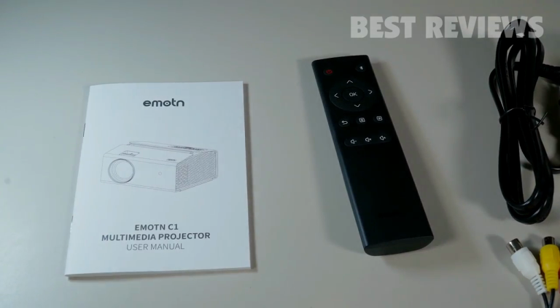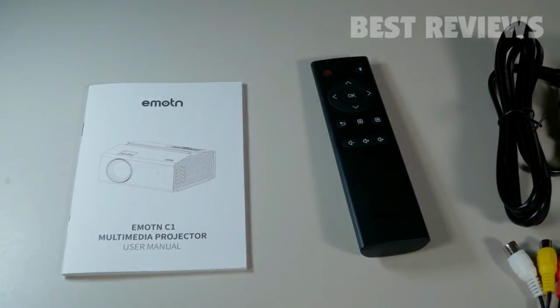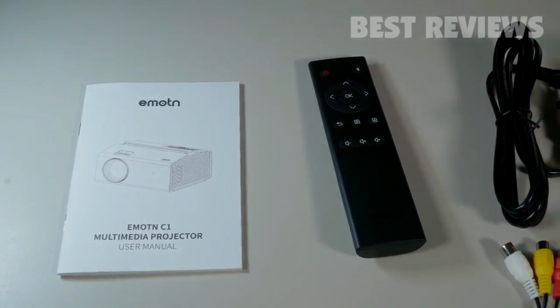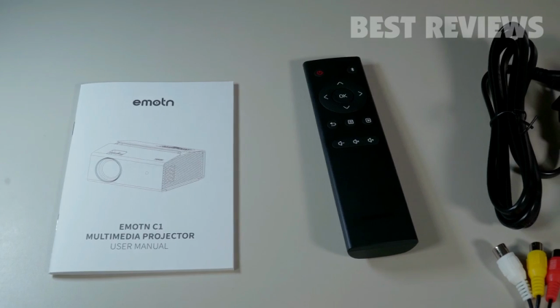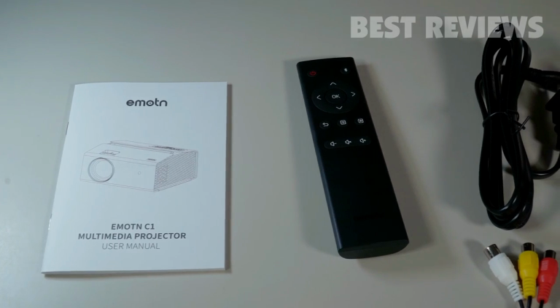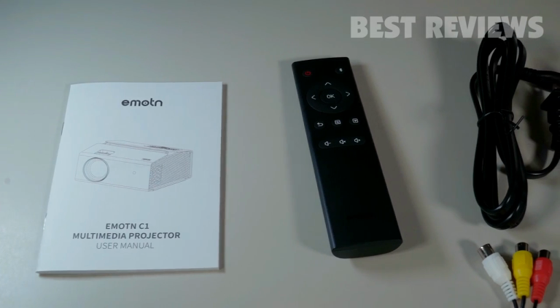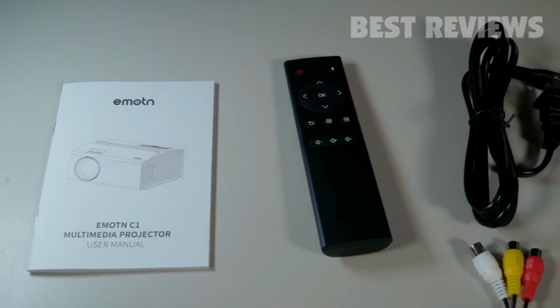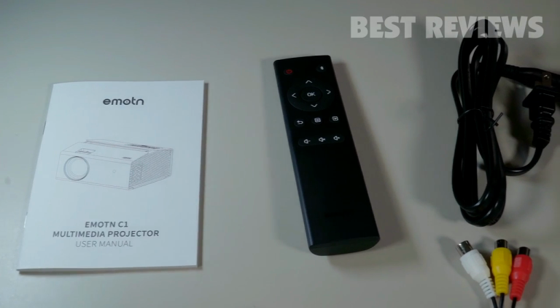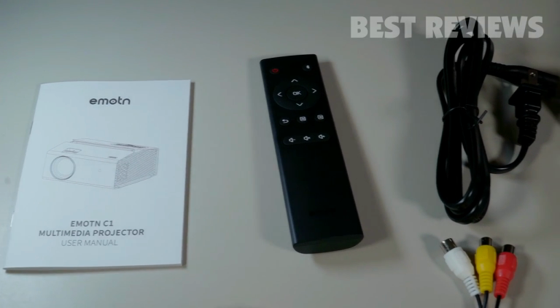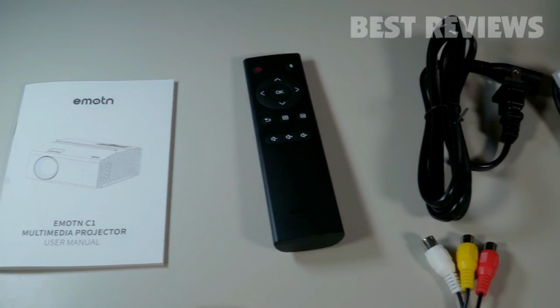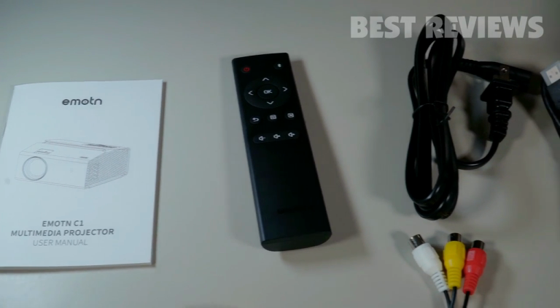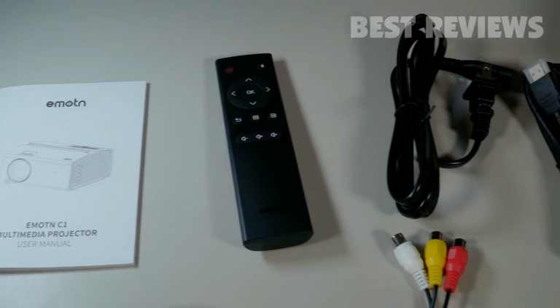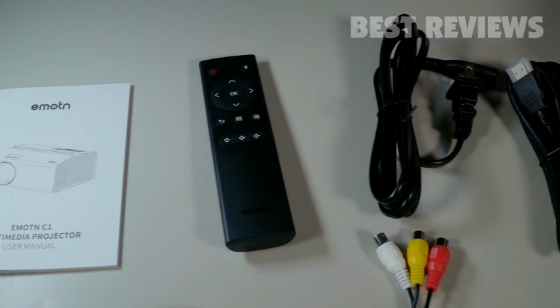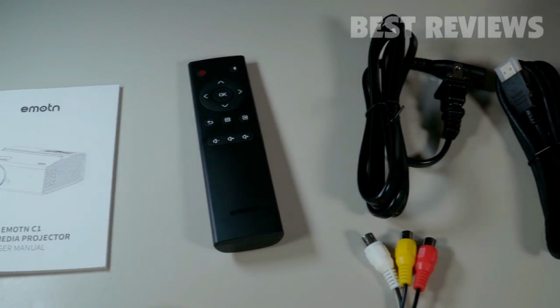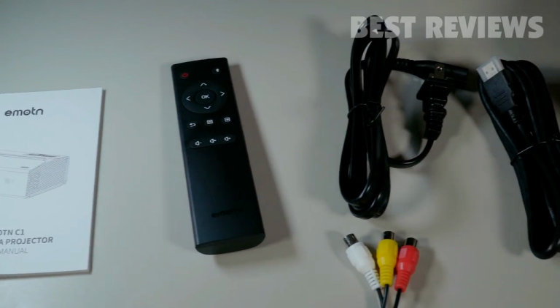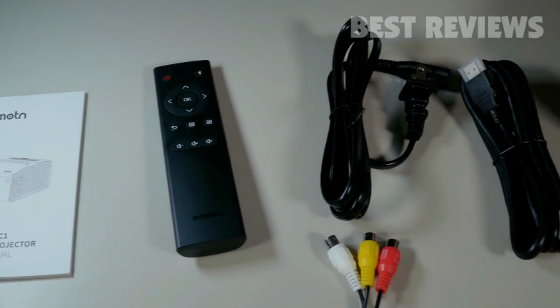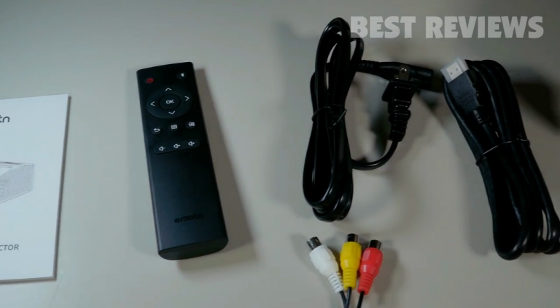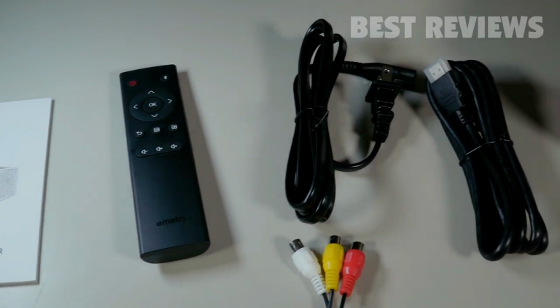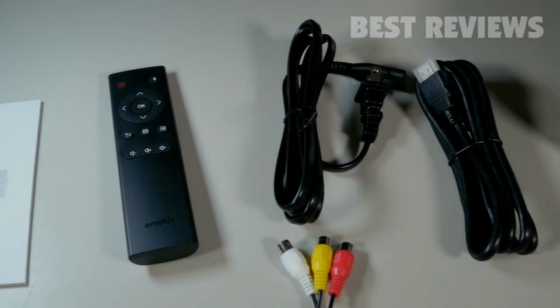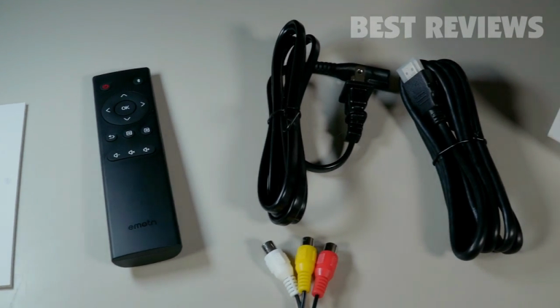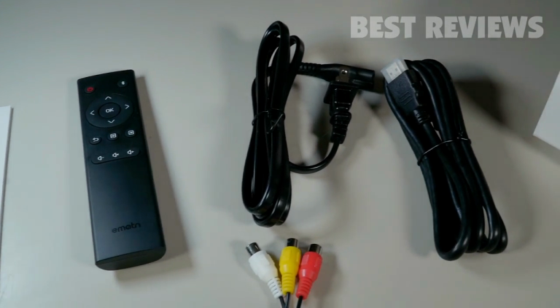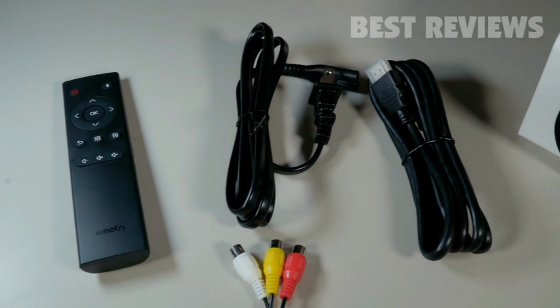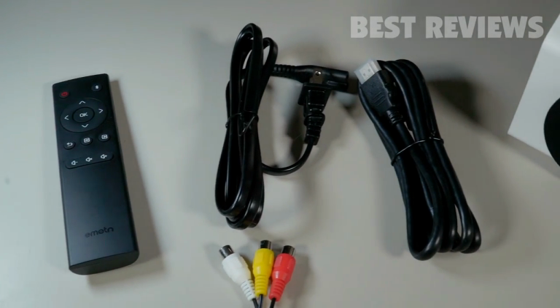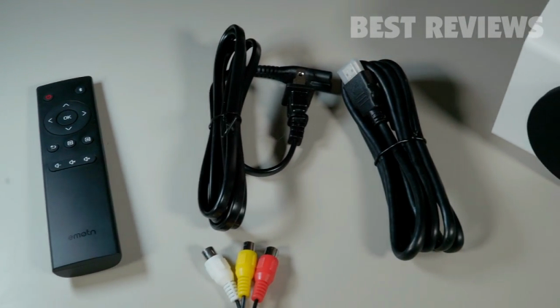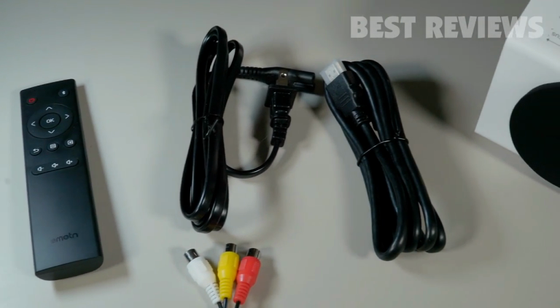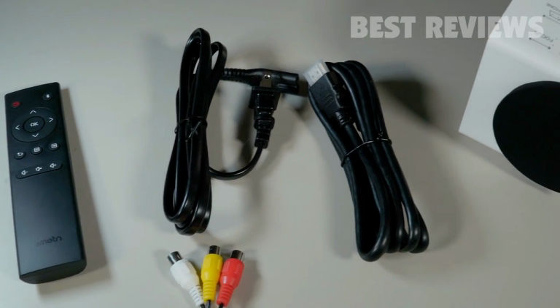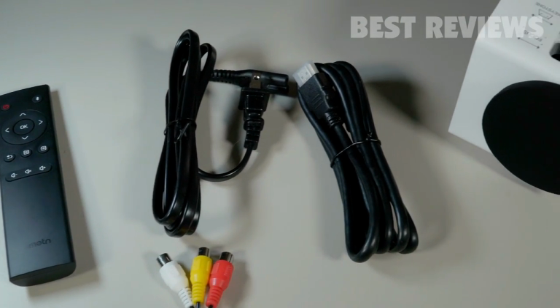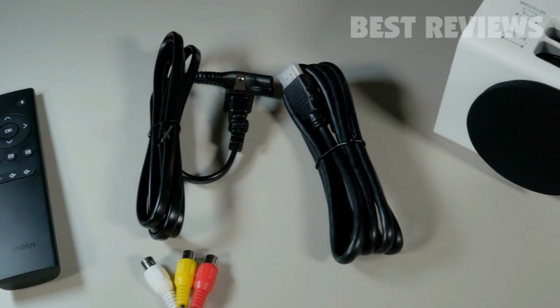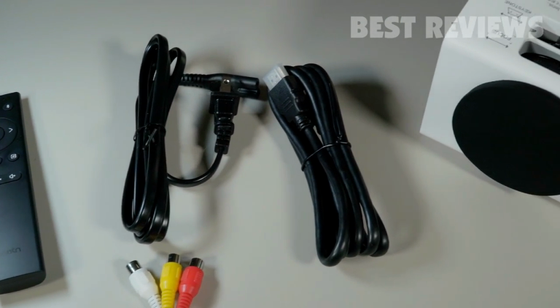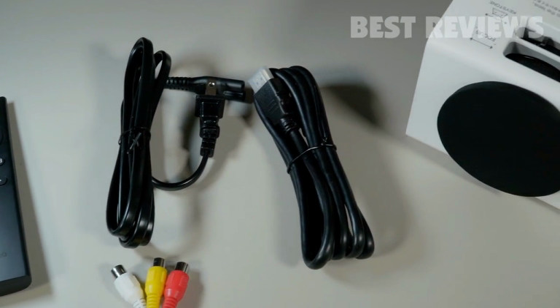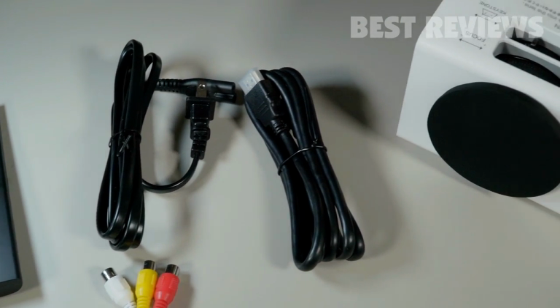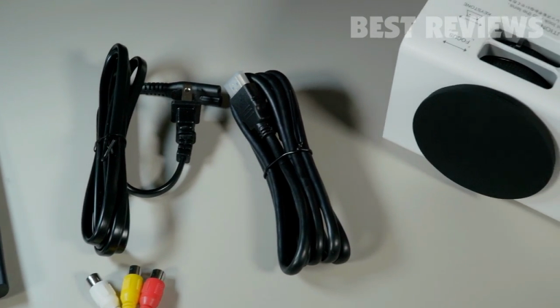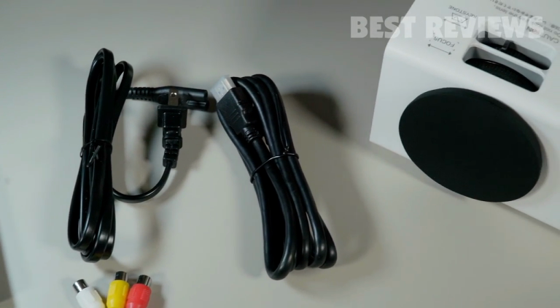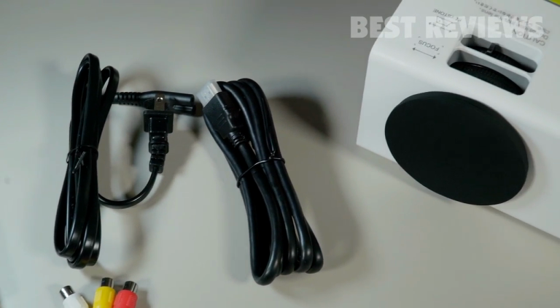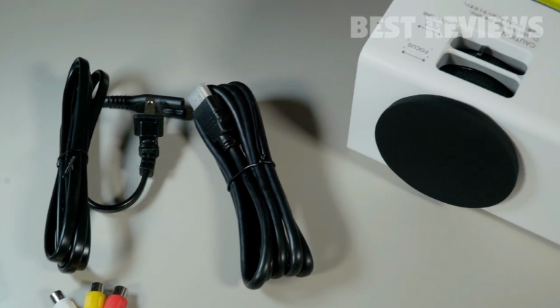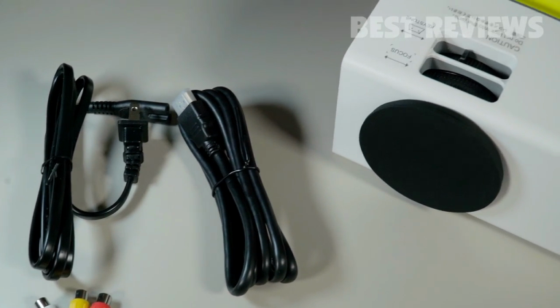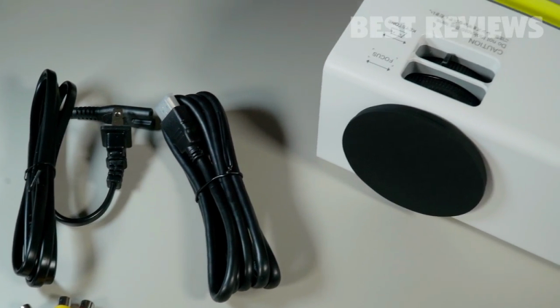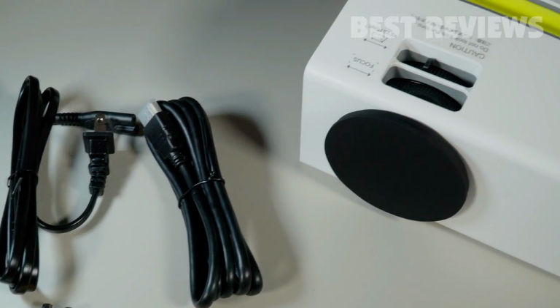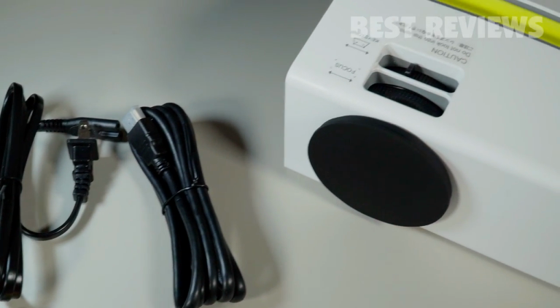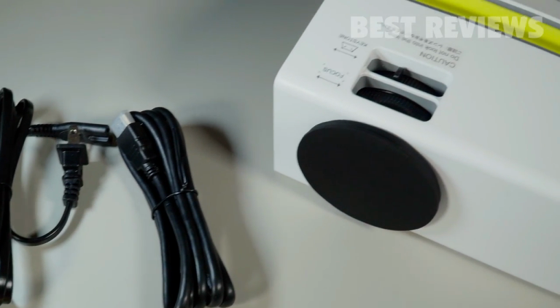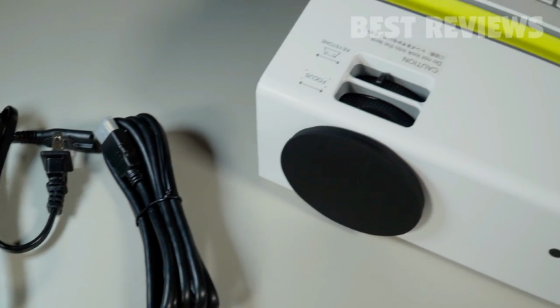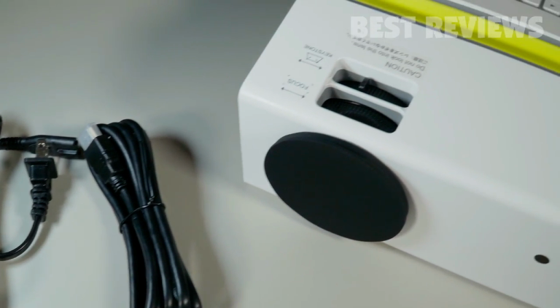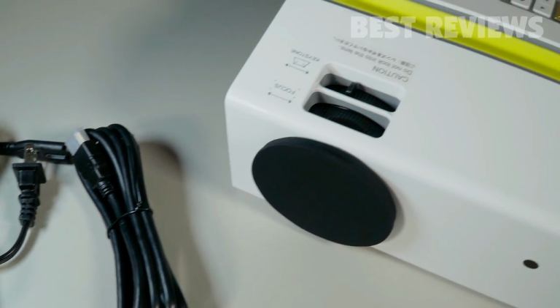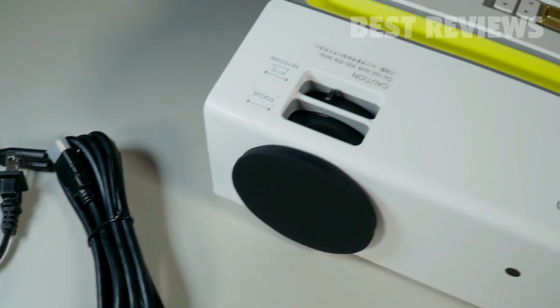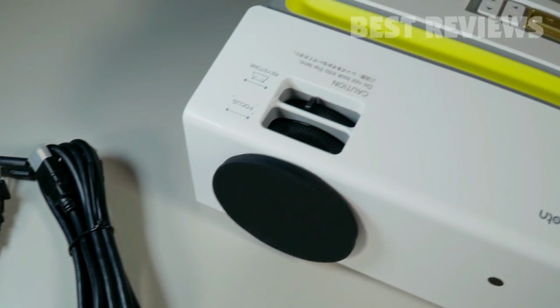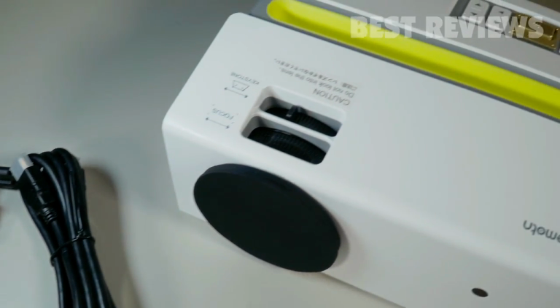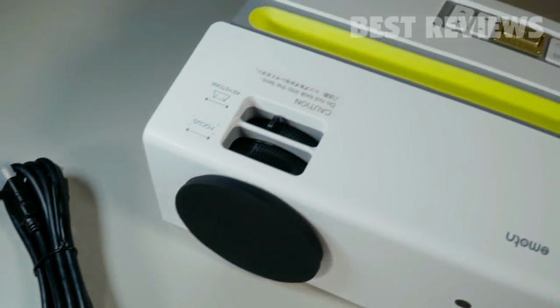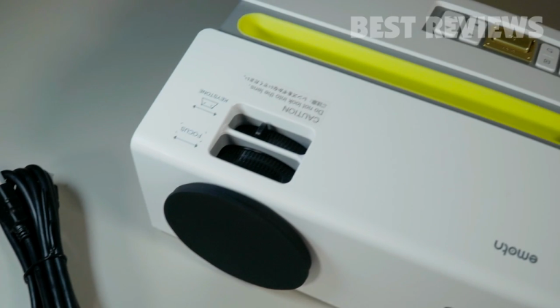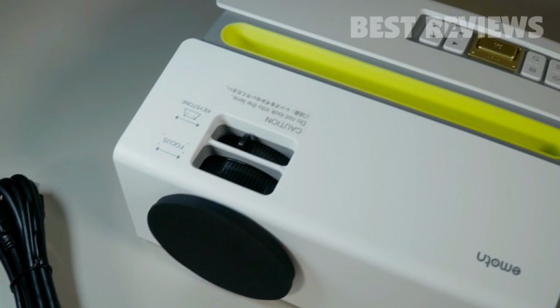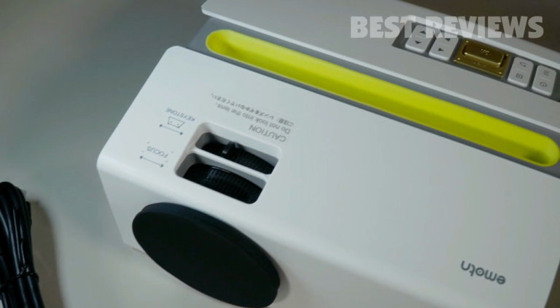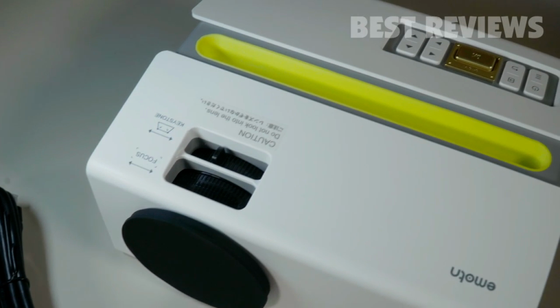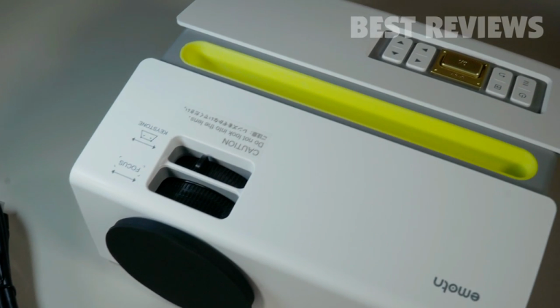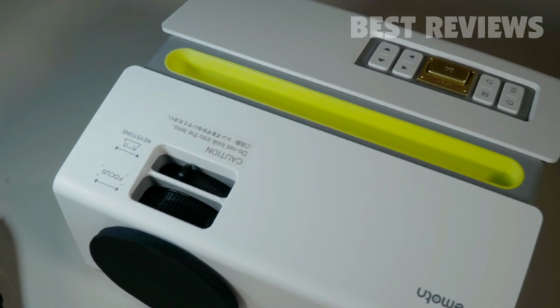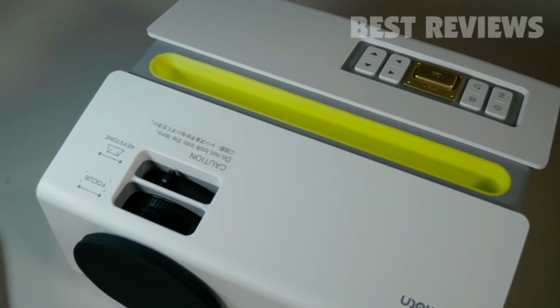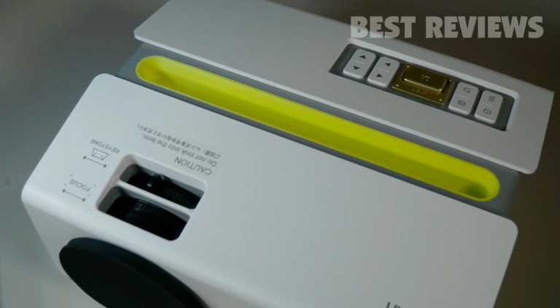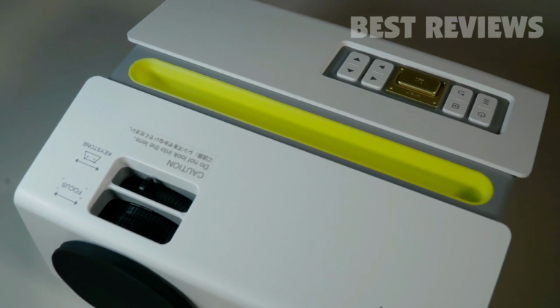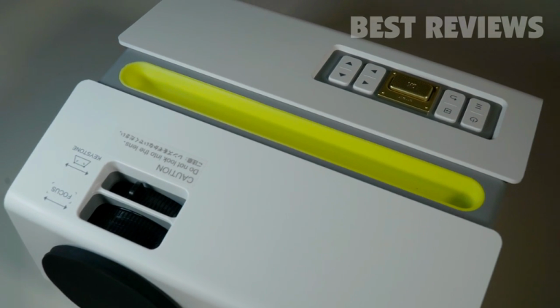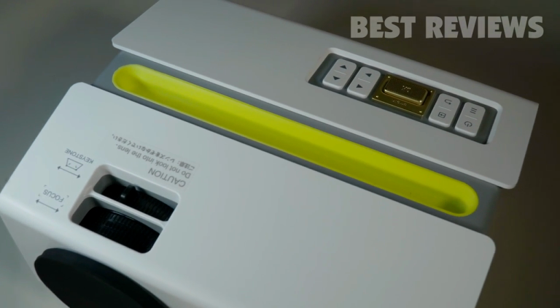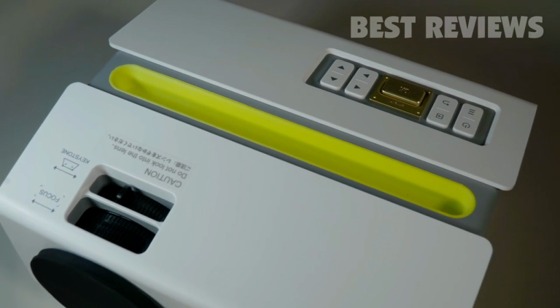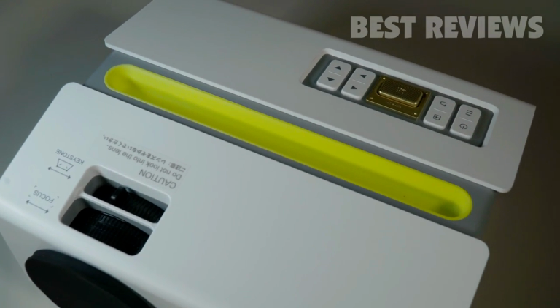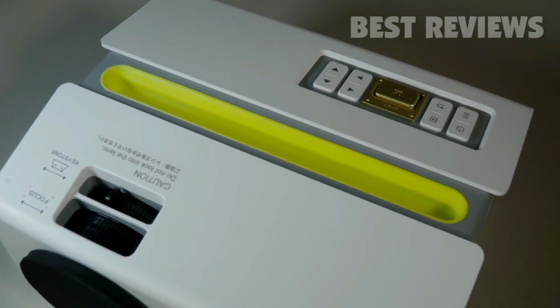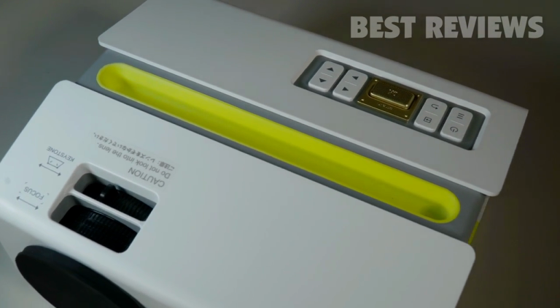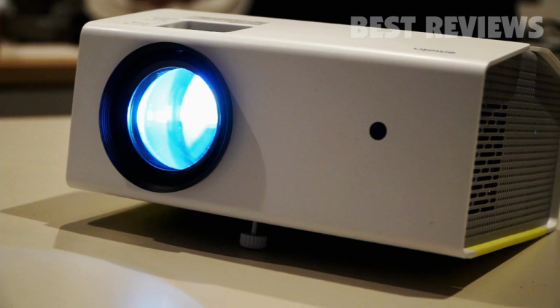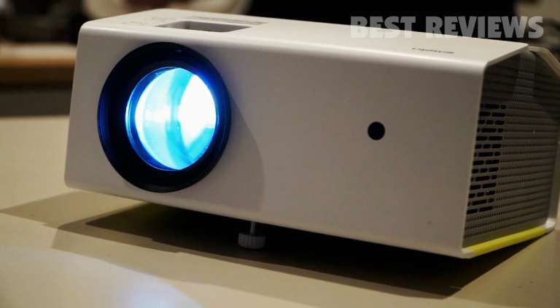The box contains the projector, the user manual, an HDMI cable, a remote control, an audio cable, and a charger adapter.